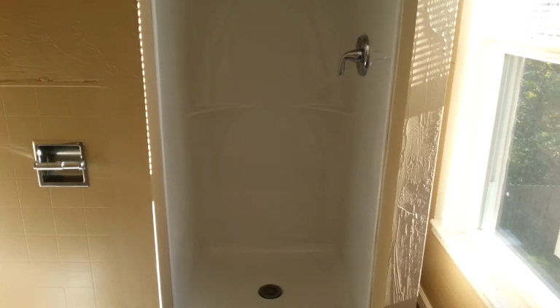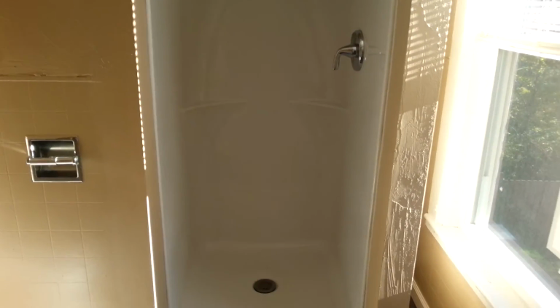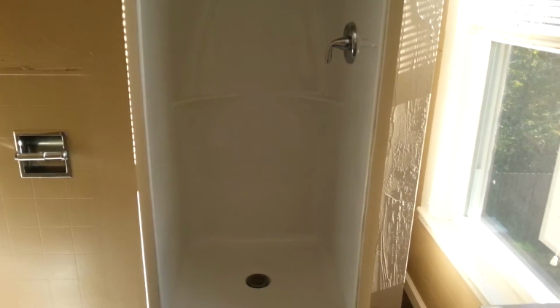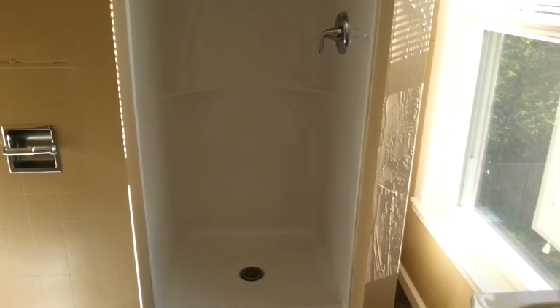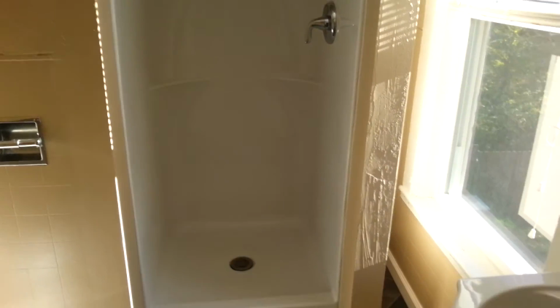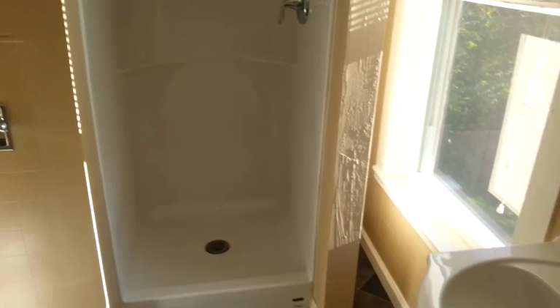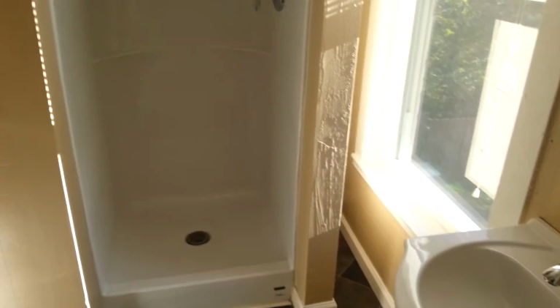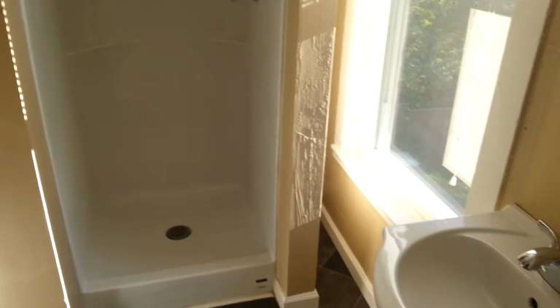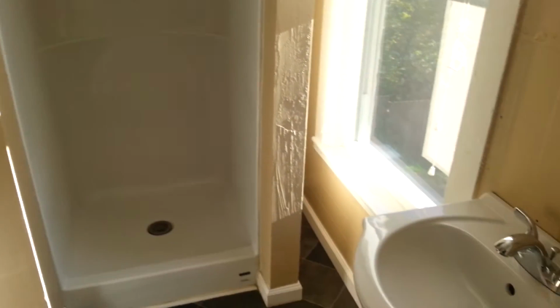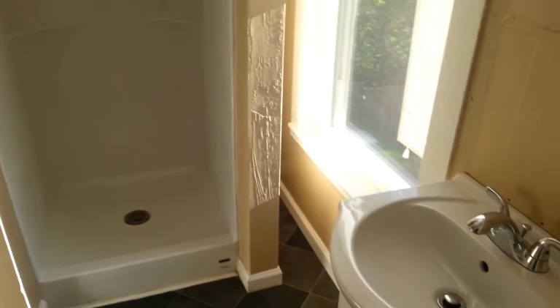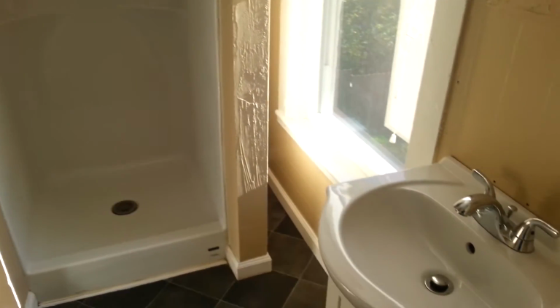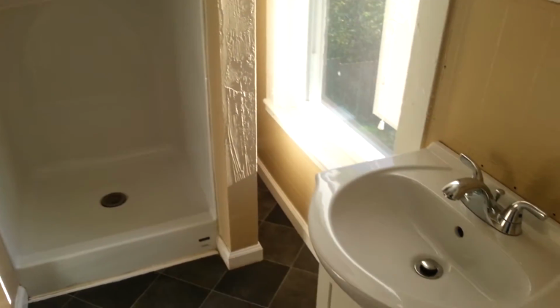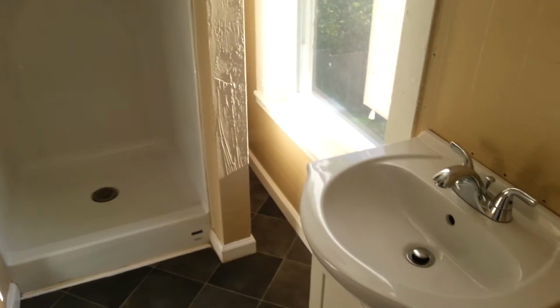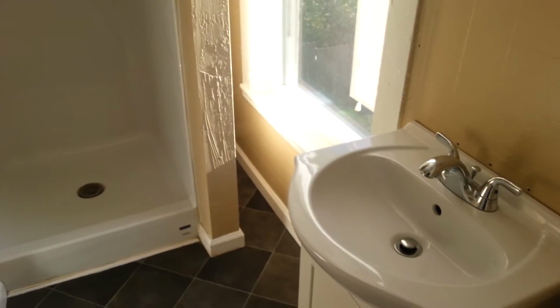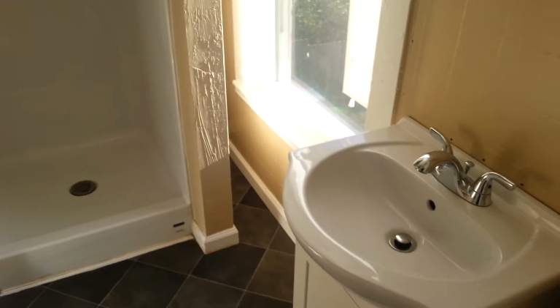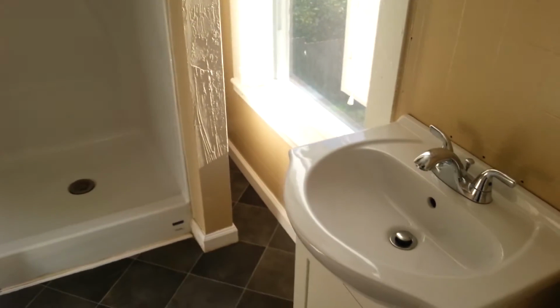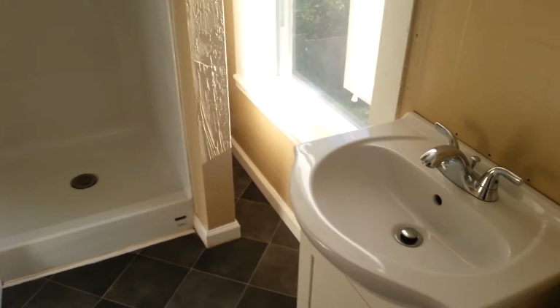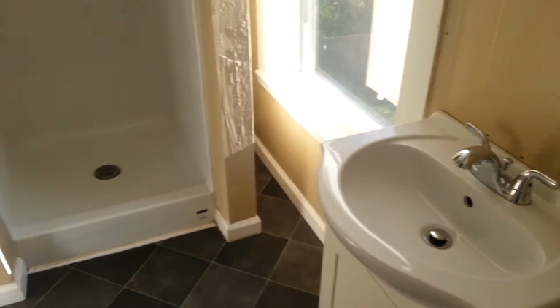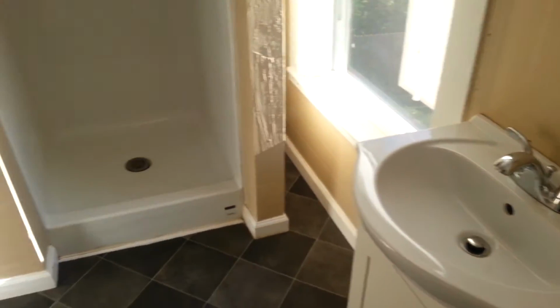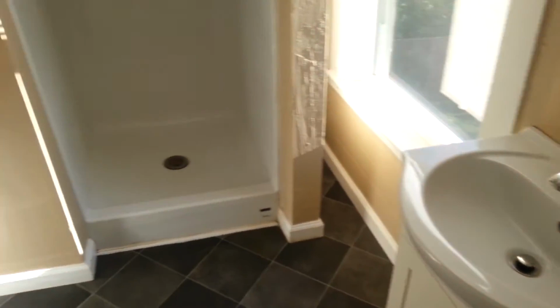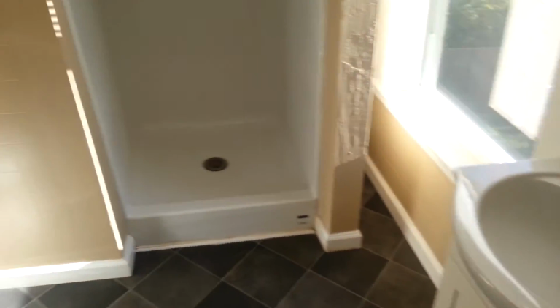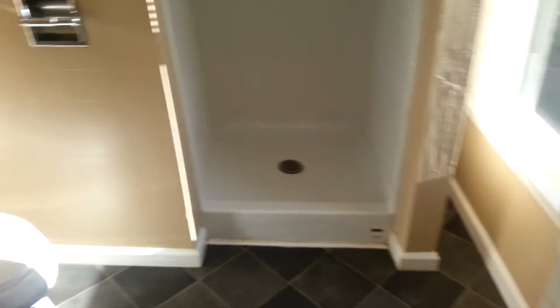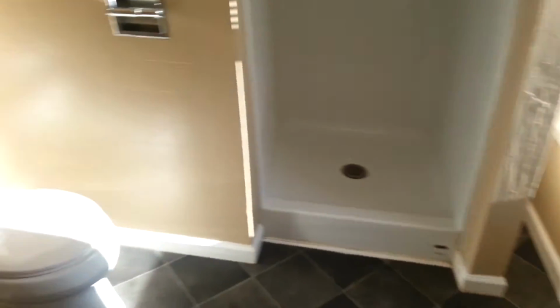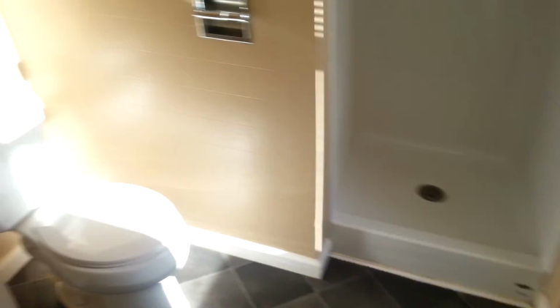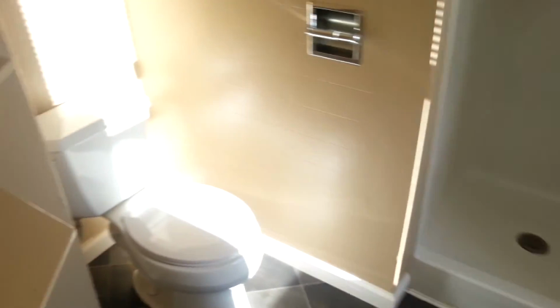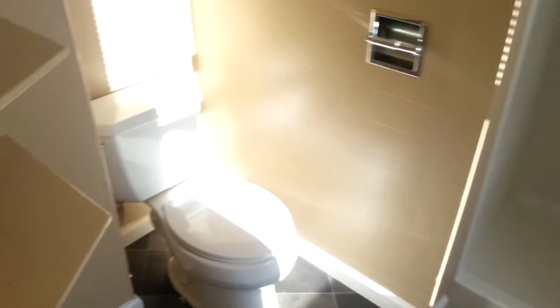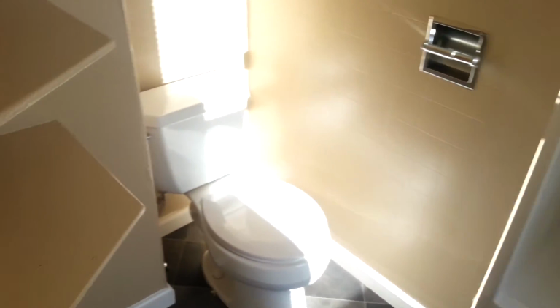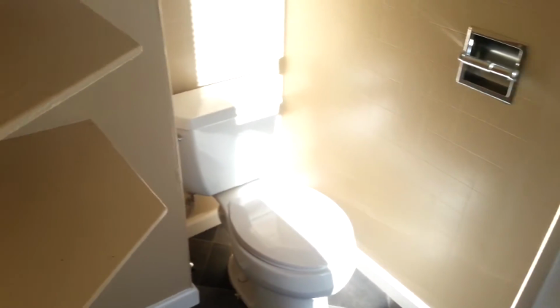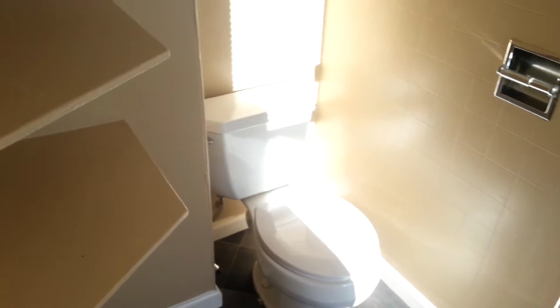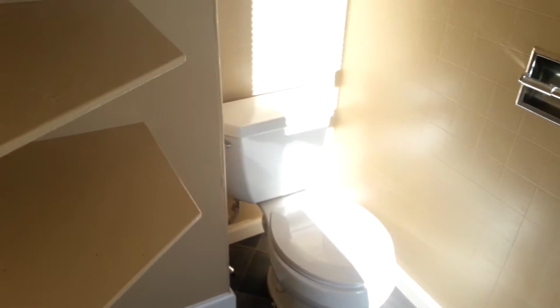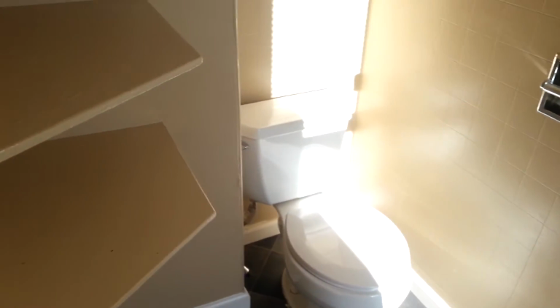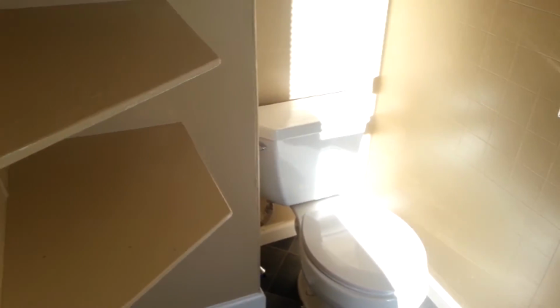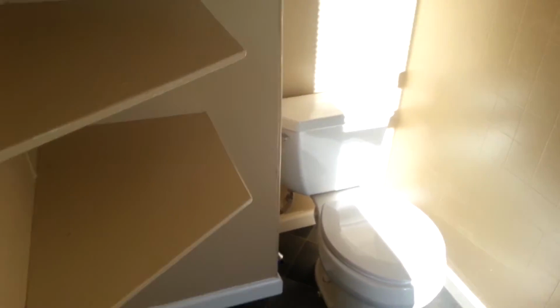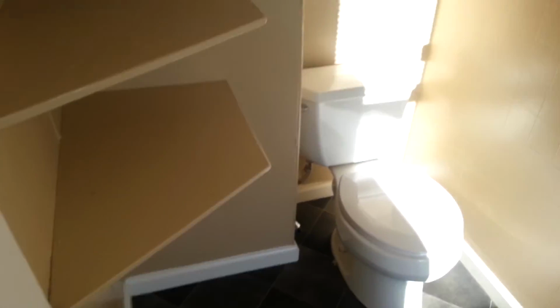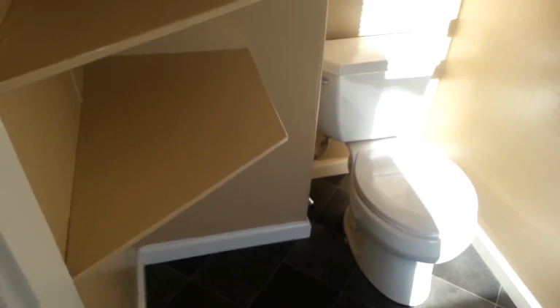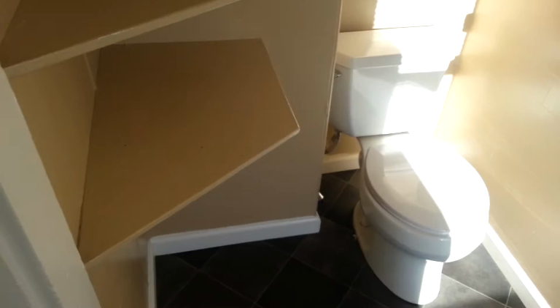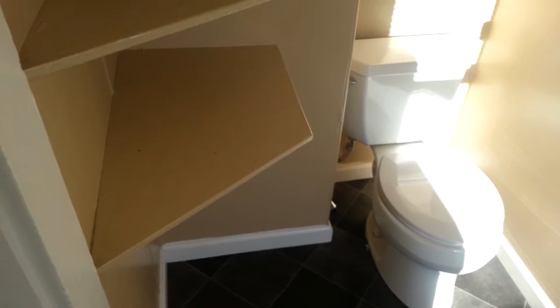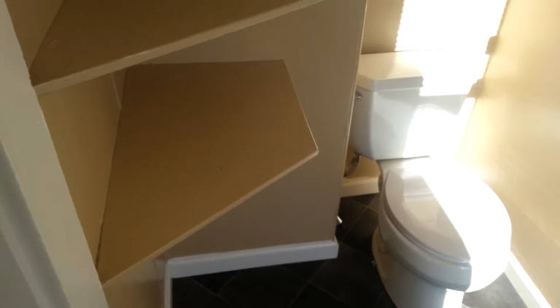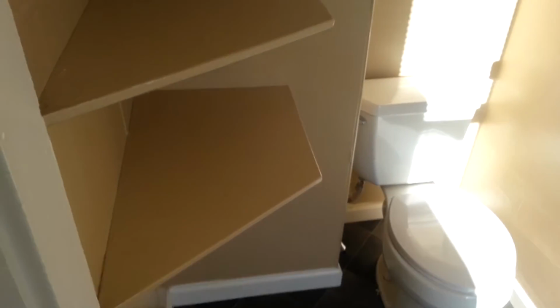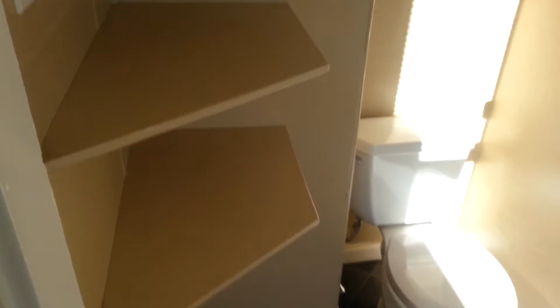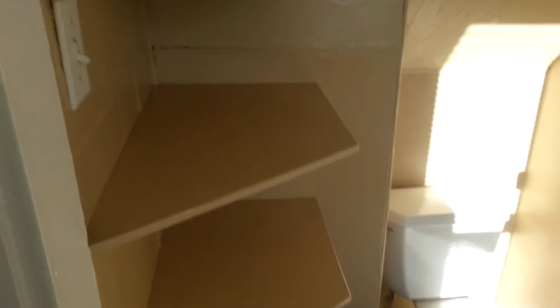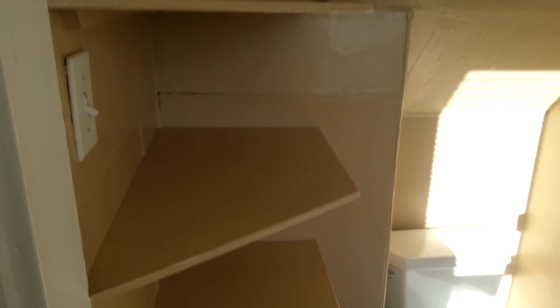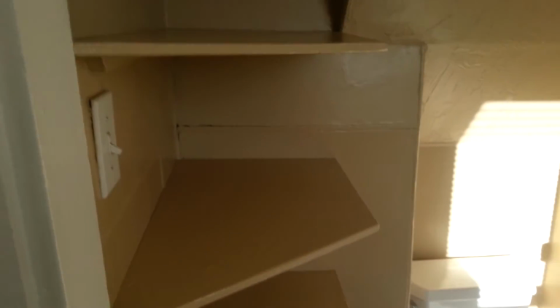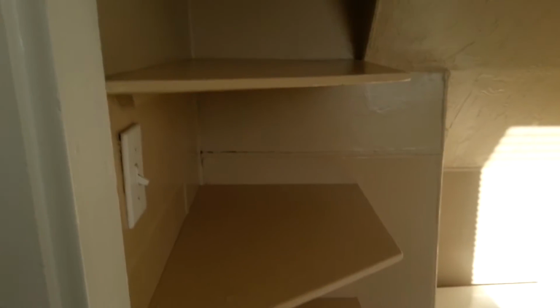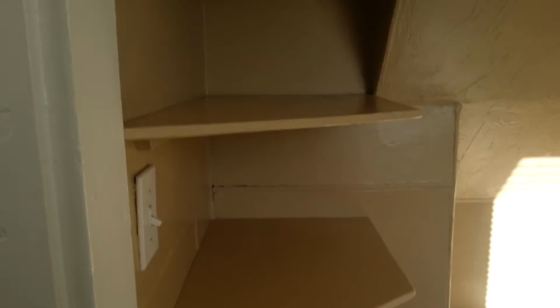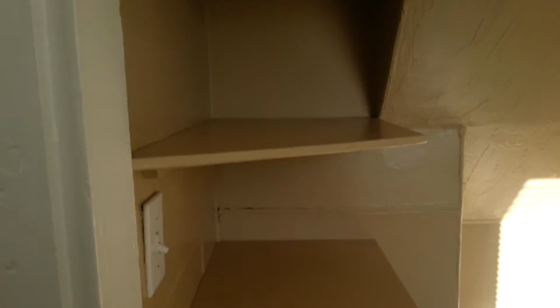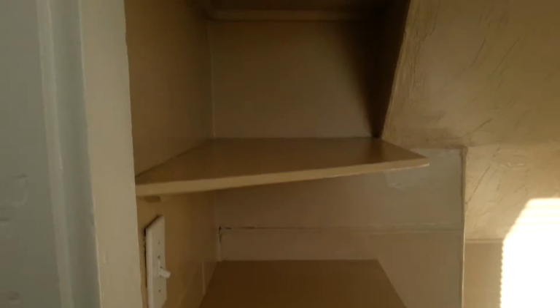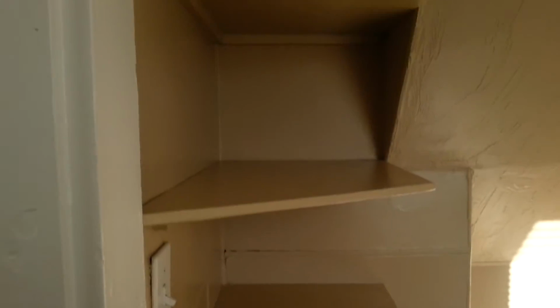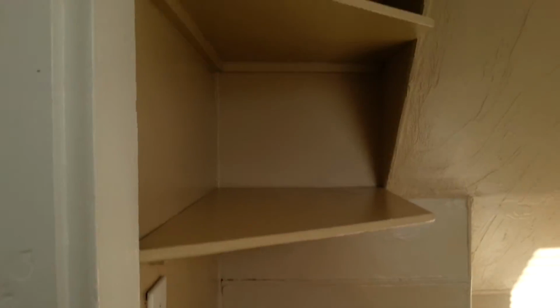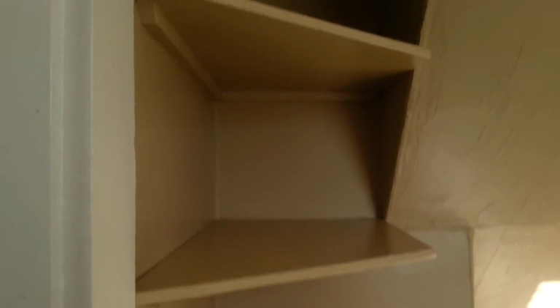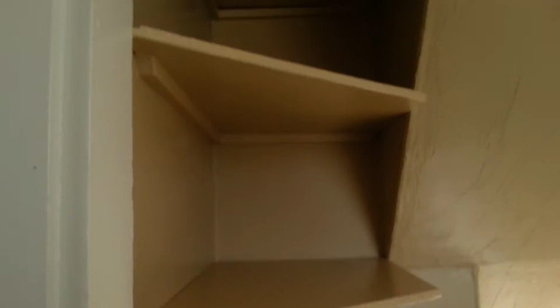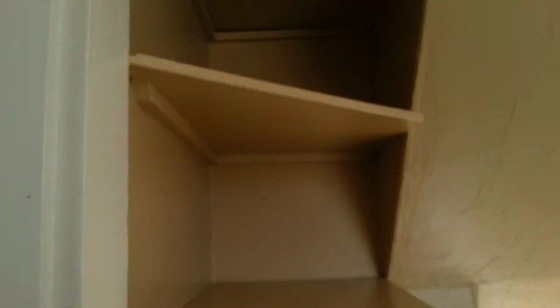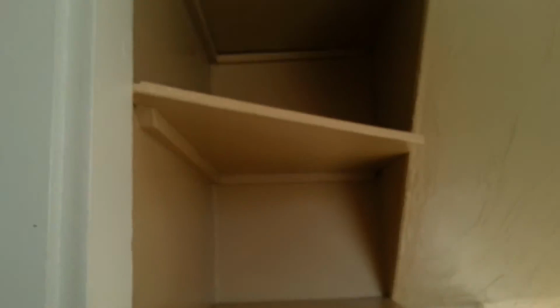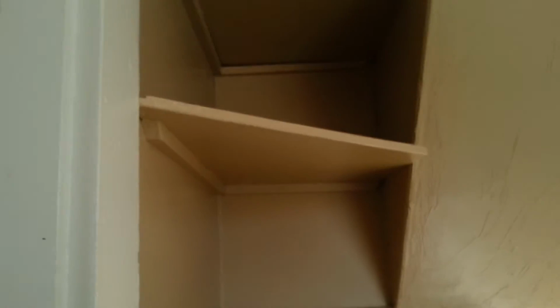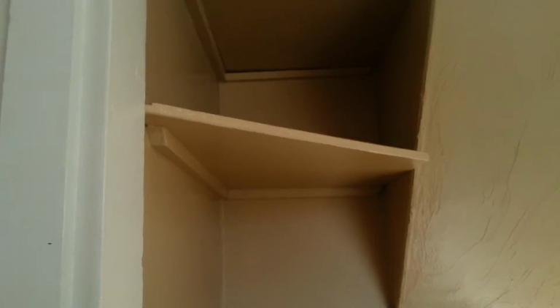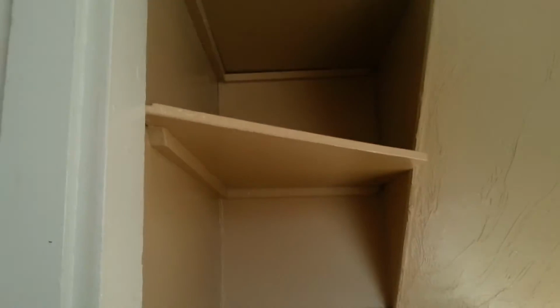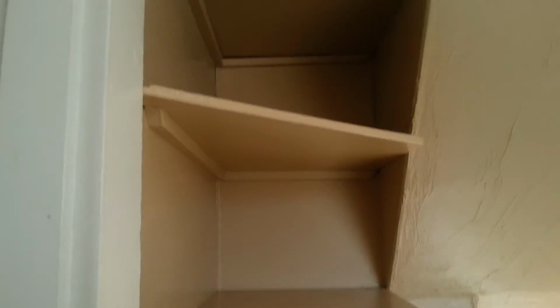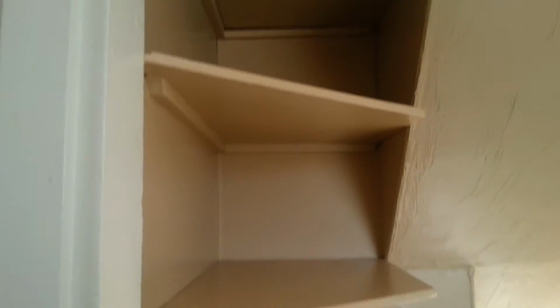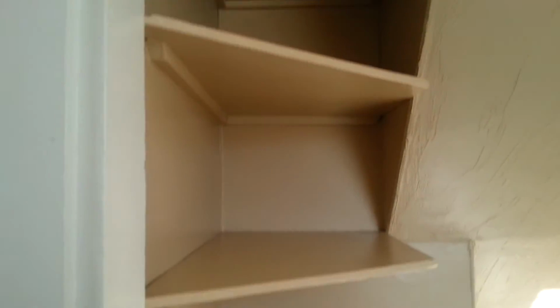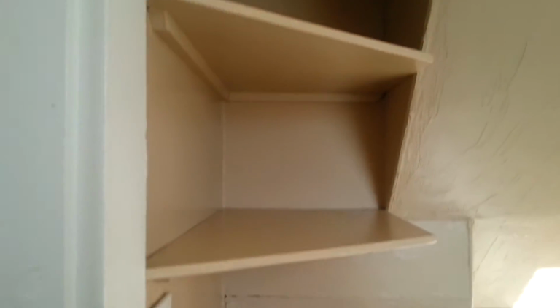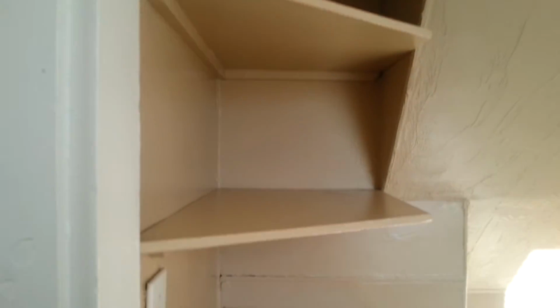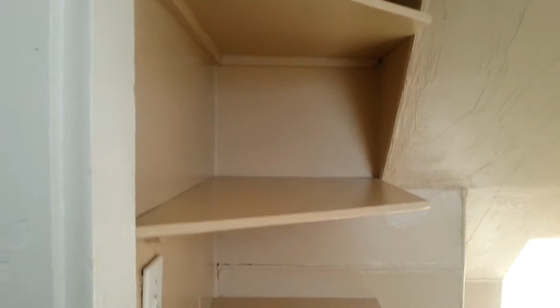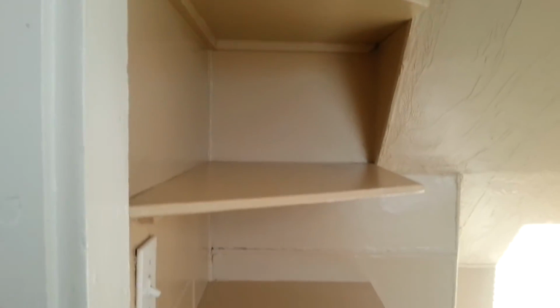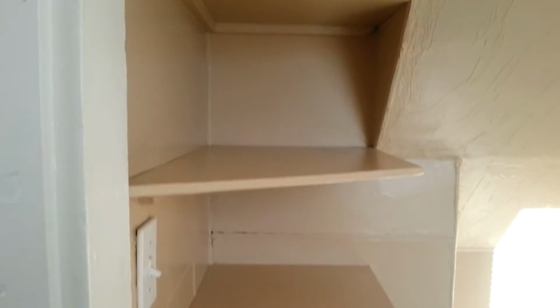The entire bathroom is nice tile throughout. It does just have a stand-up shower. They put in a brand new sink, new toilet, and it's got built-in shelving here for extra storage.